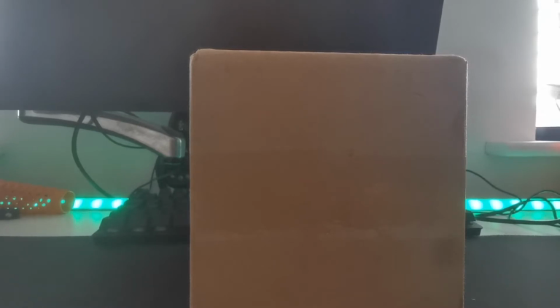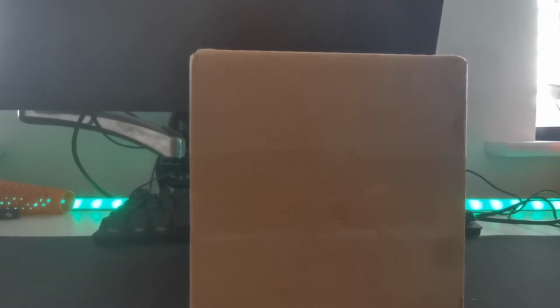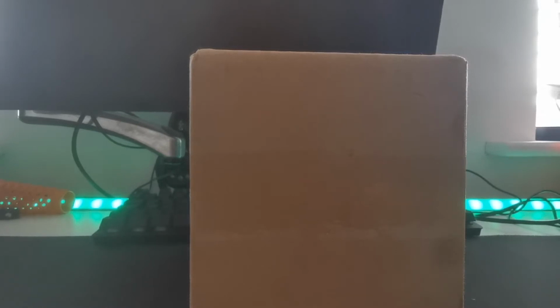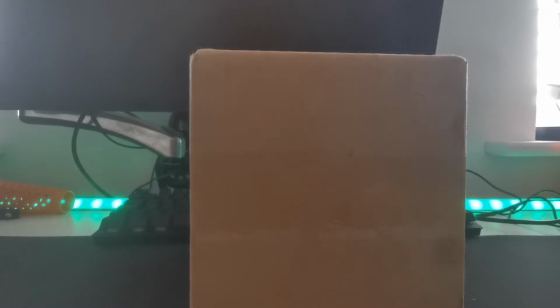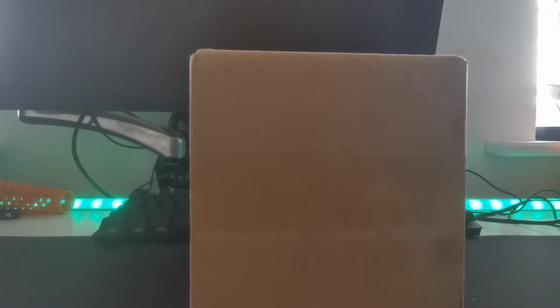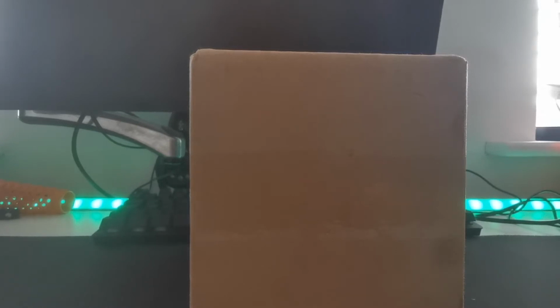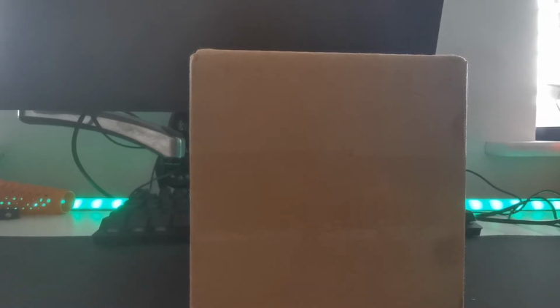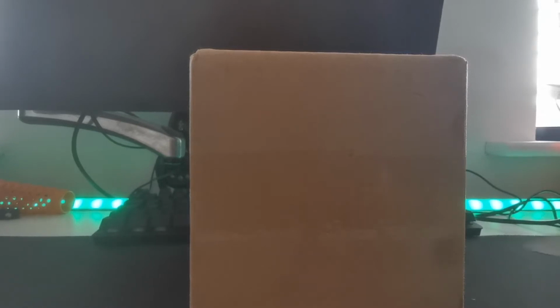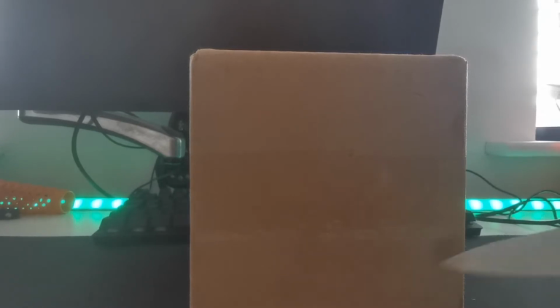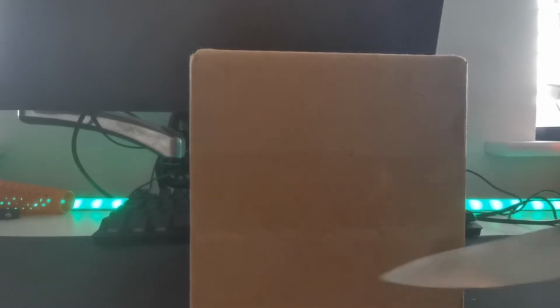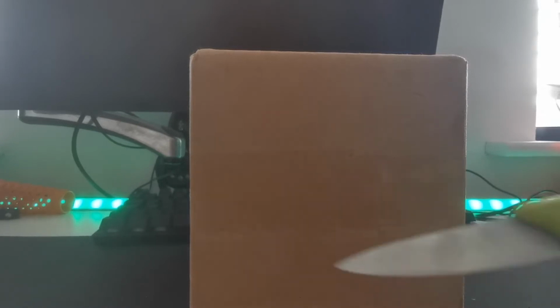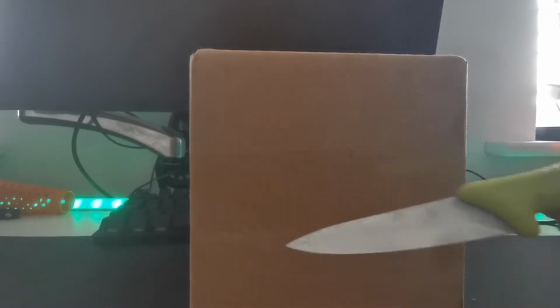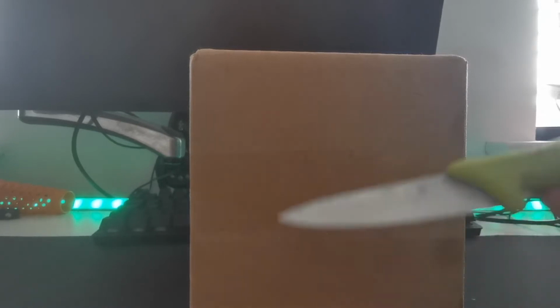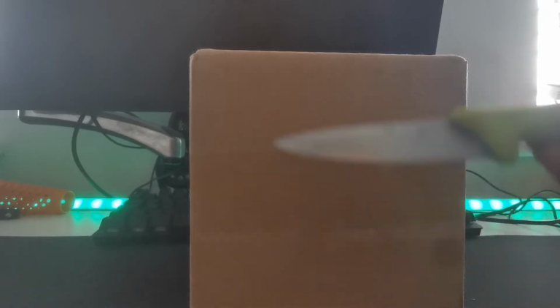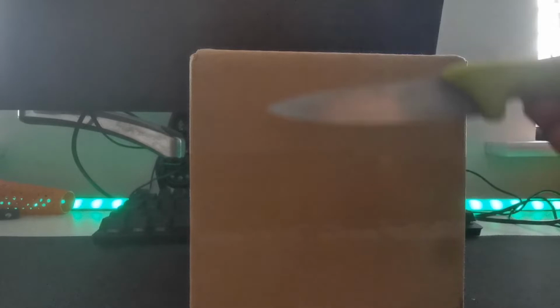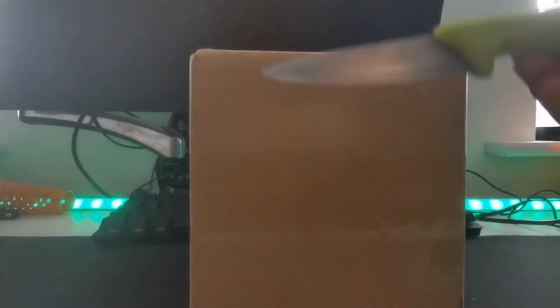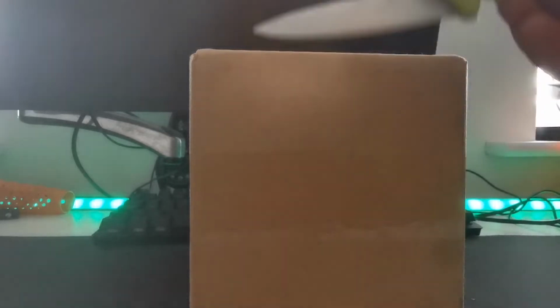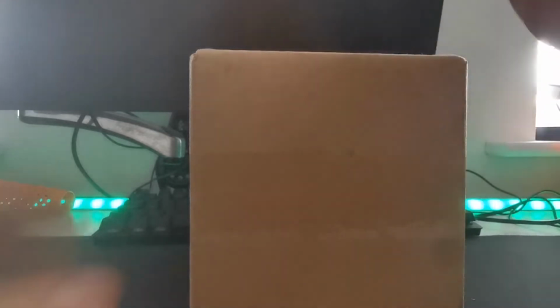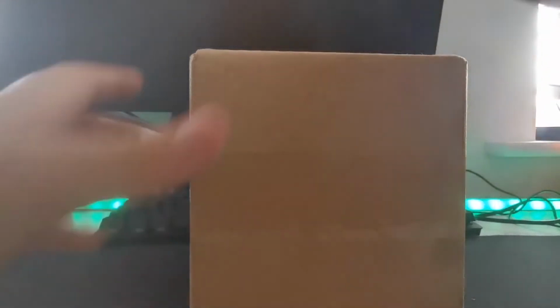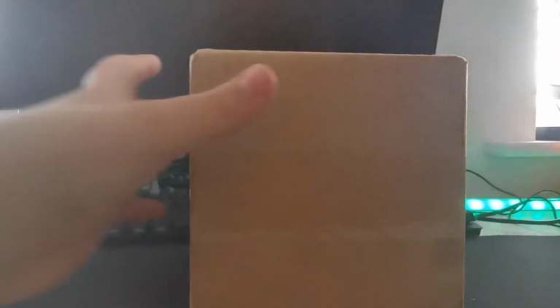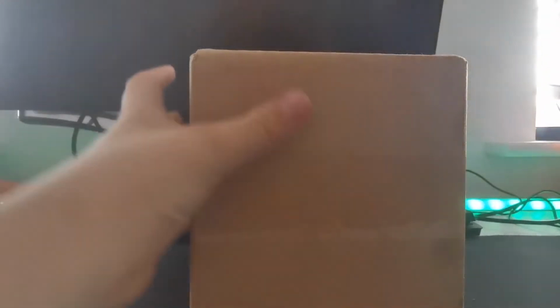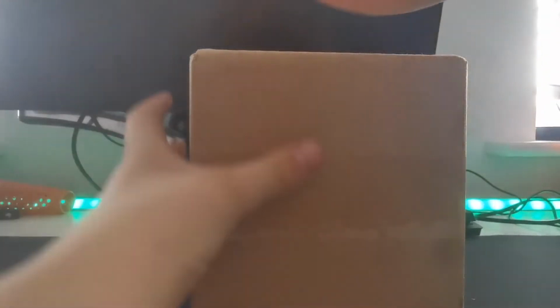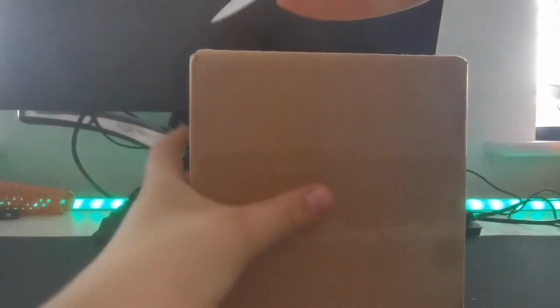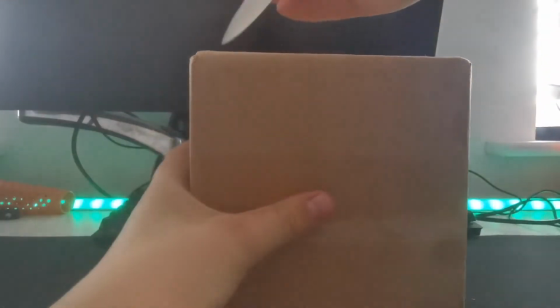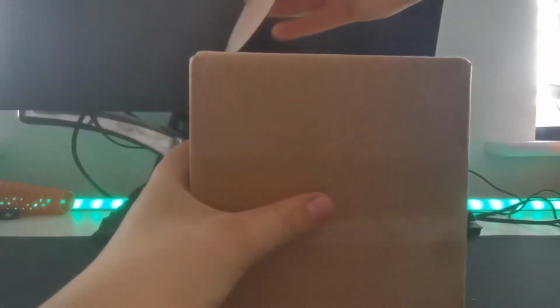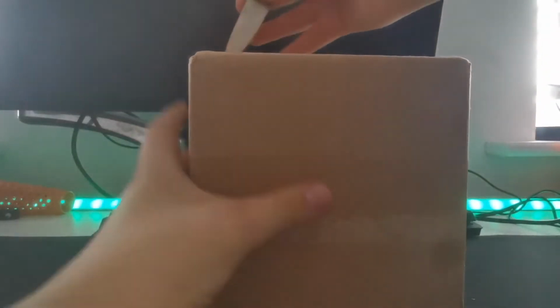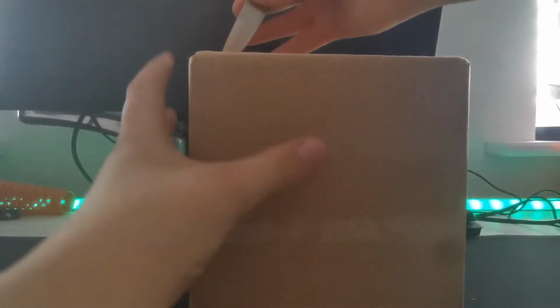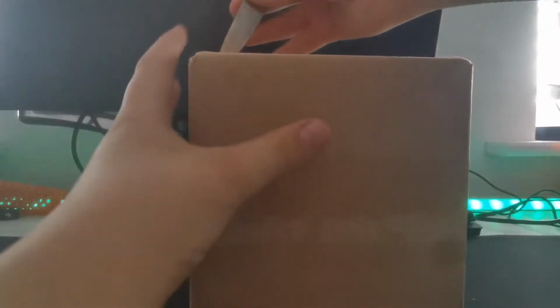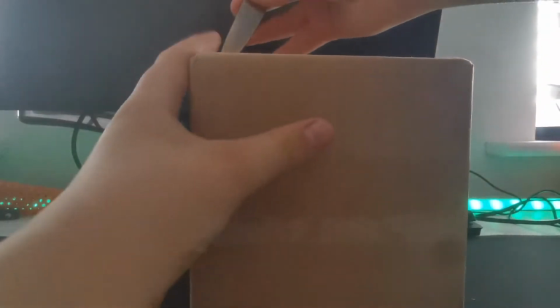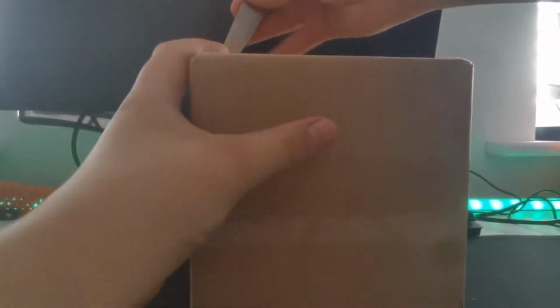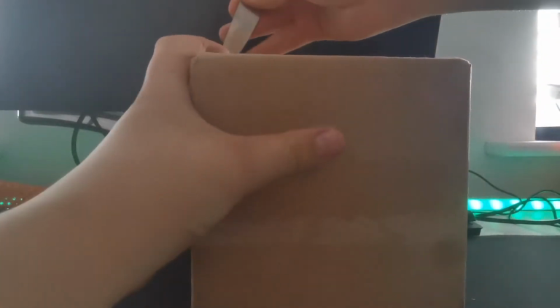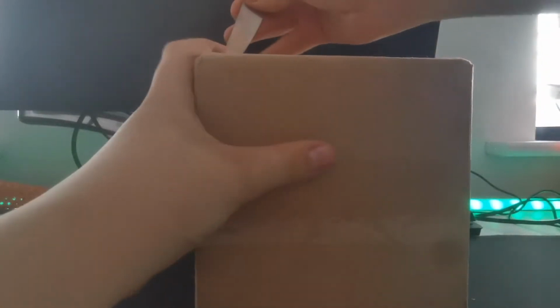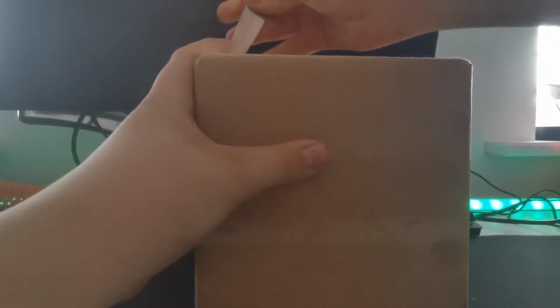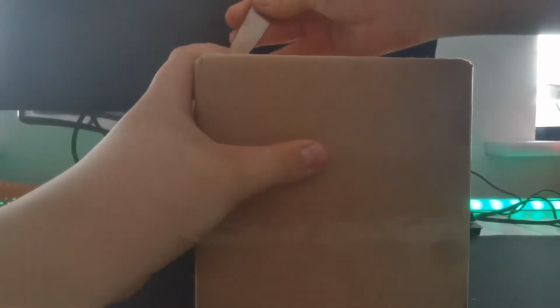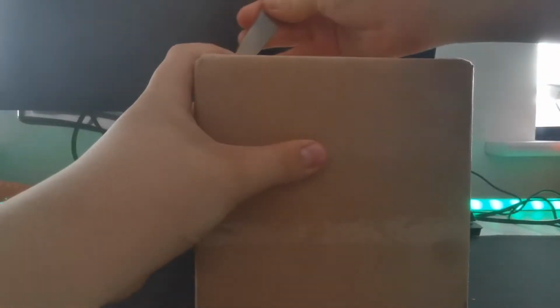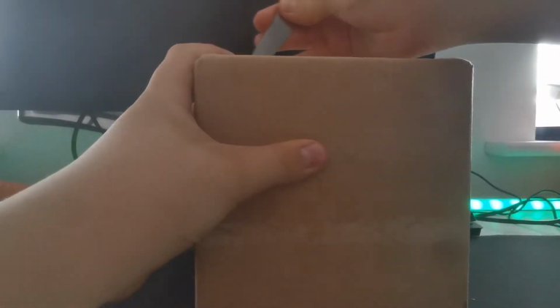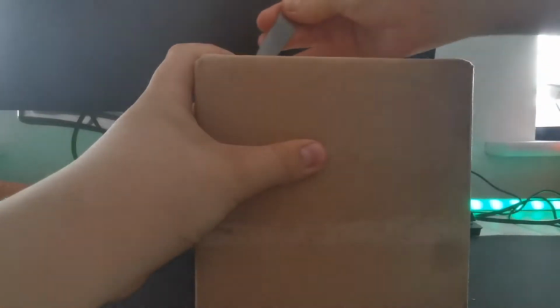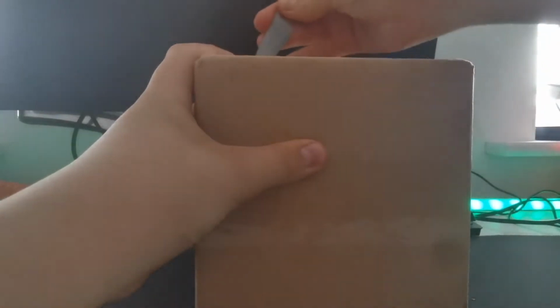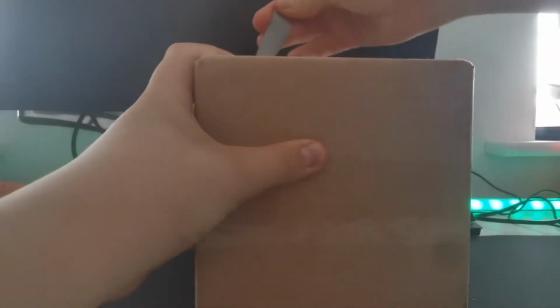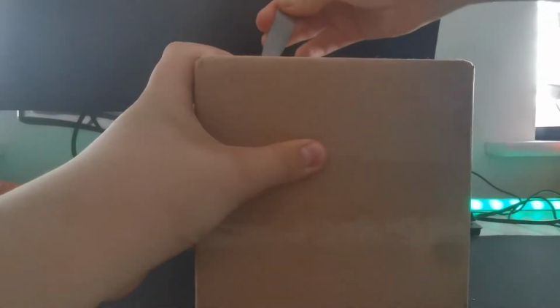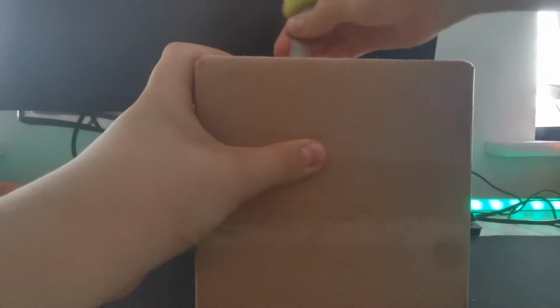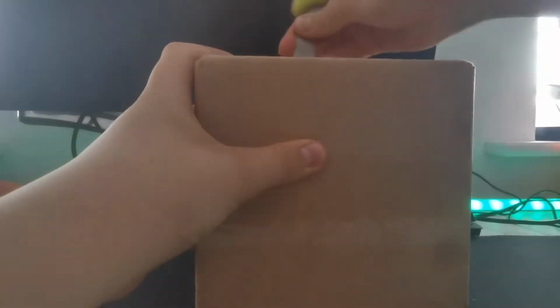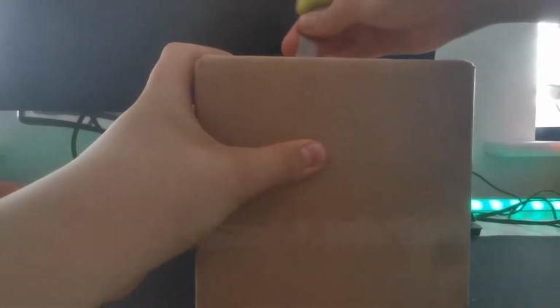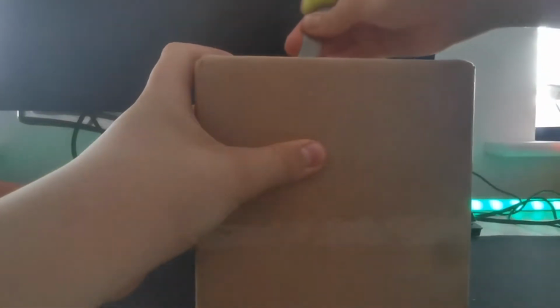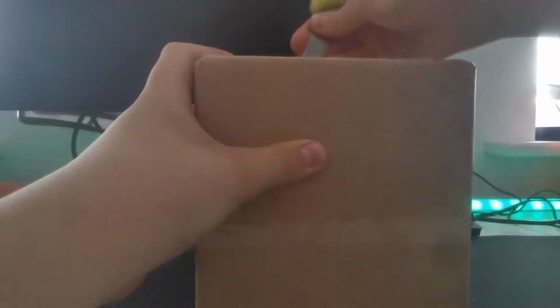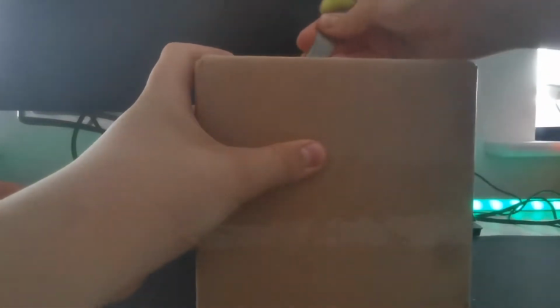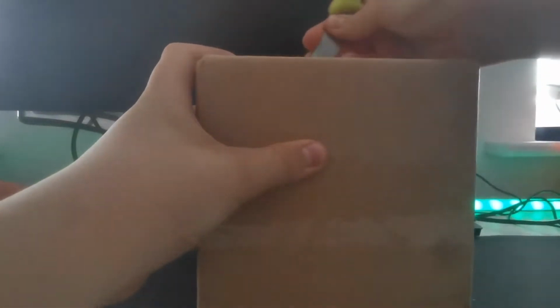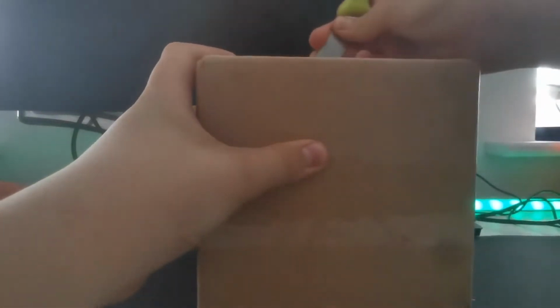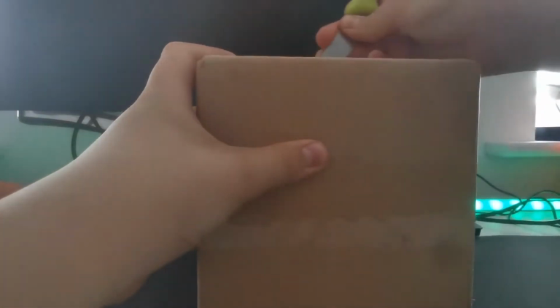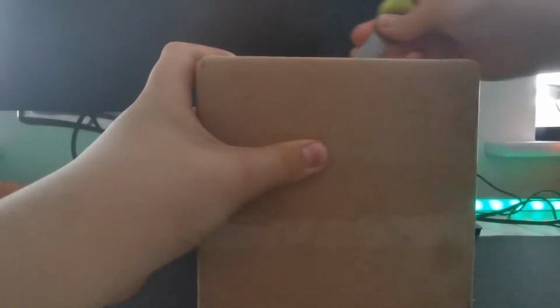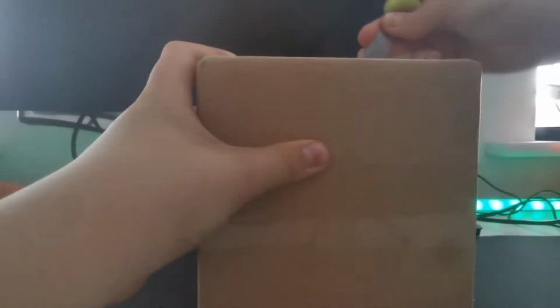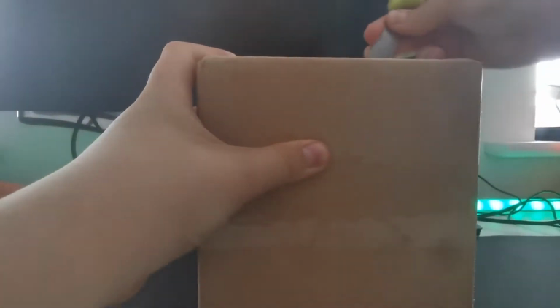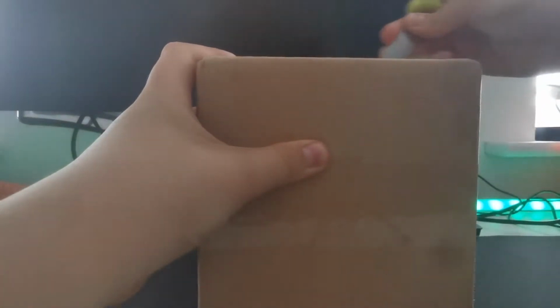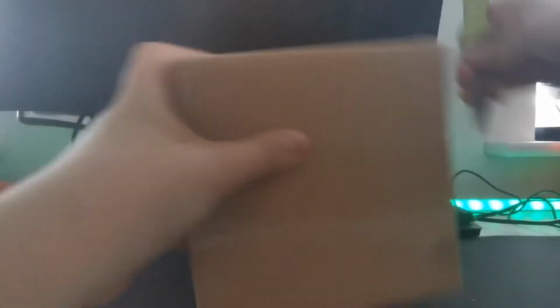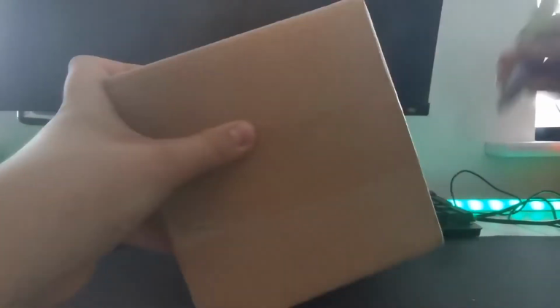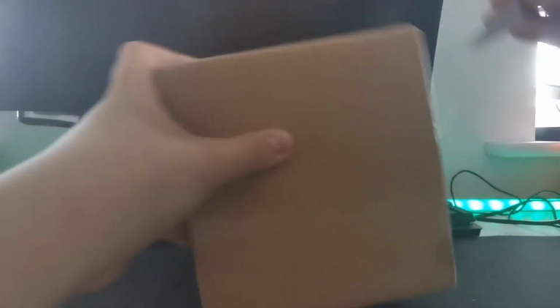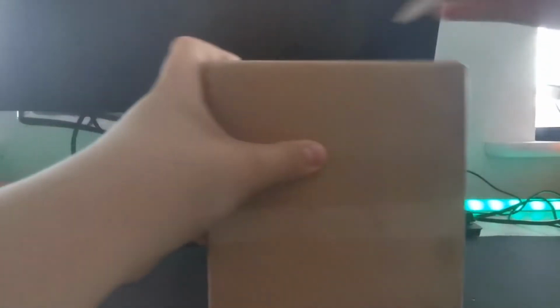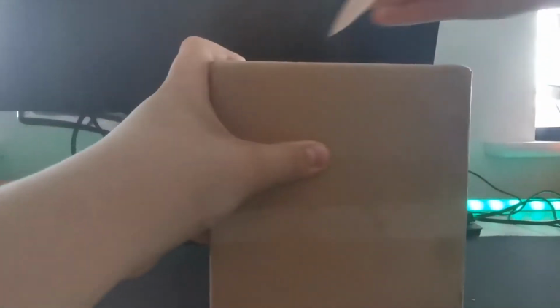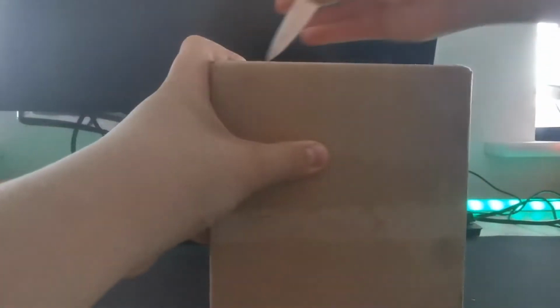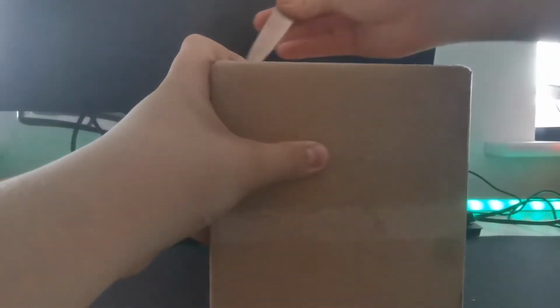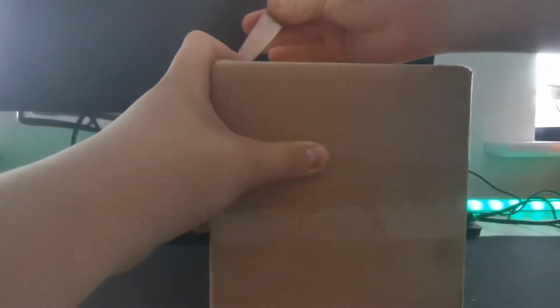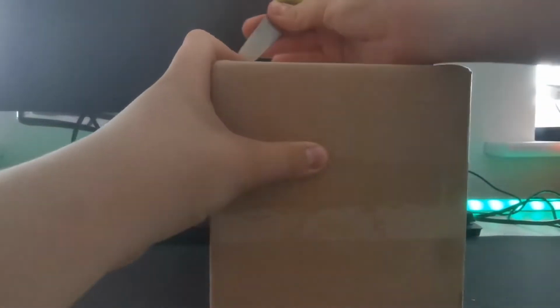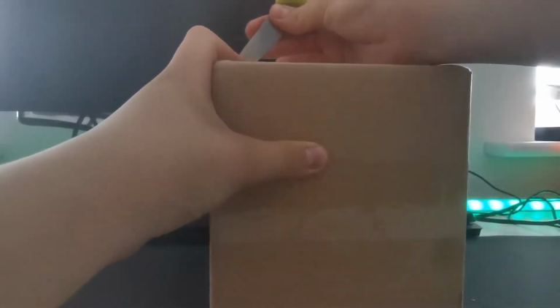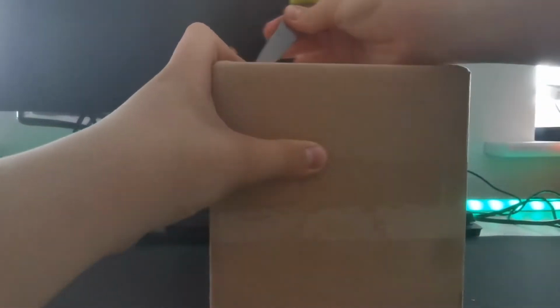Well, anyway, let's just get on the box again. Here, we're going to unbox just a little. Okay, here we go.